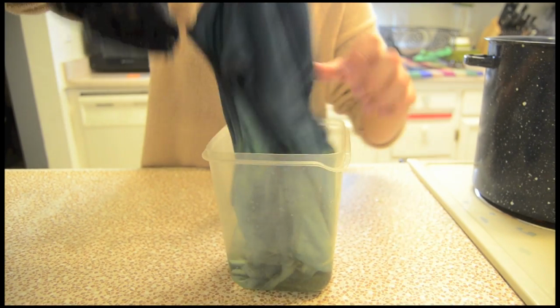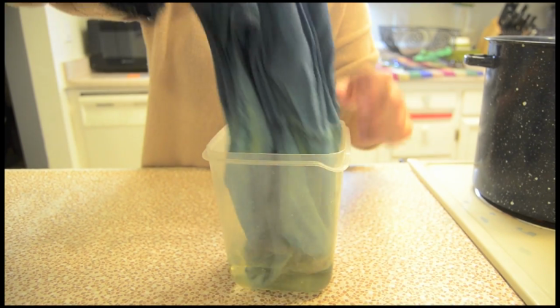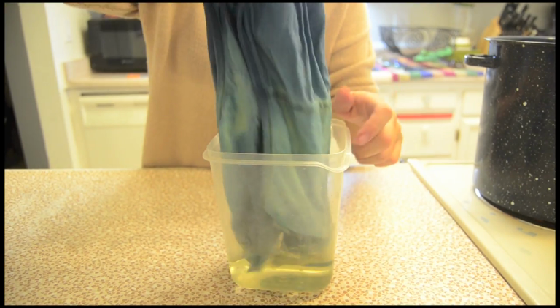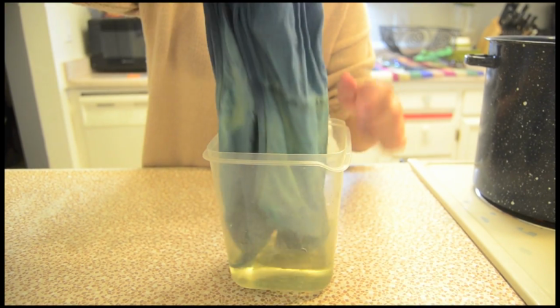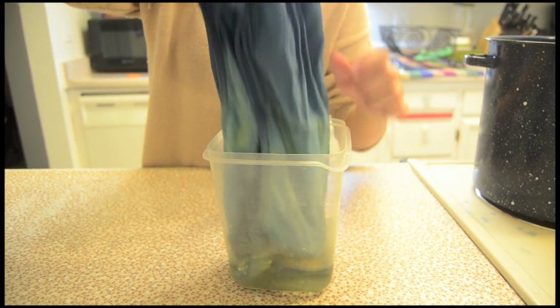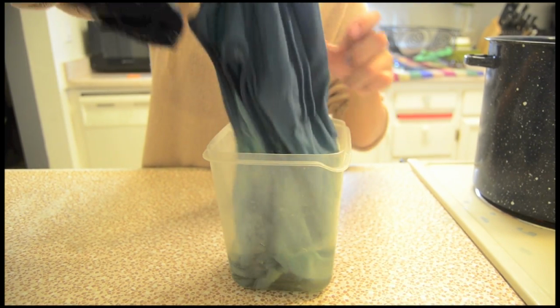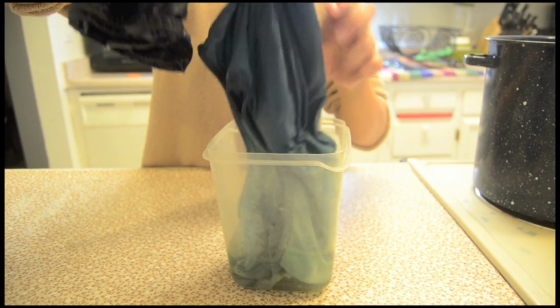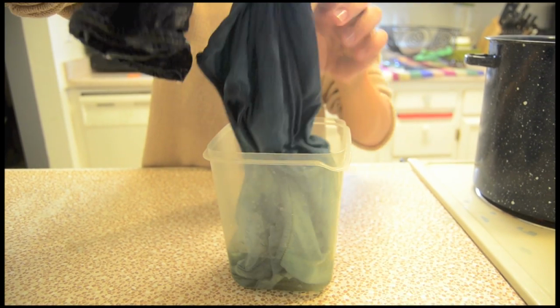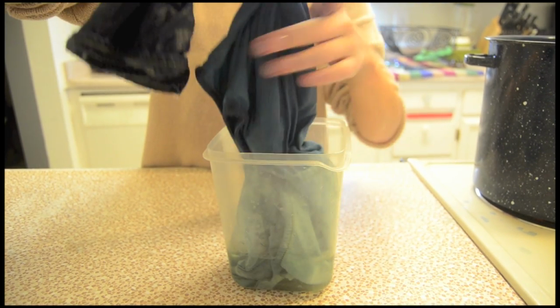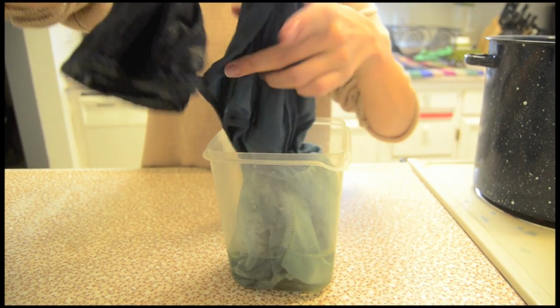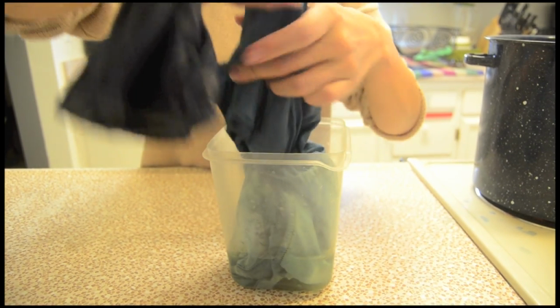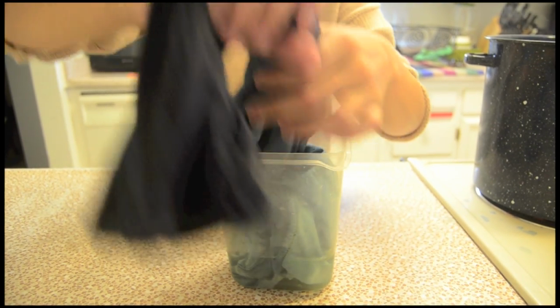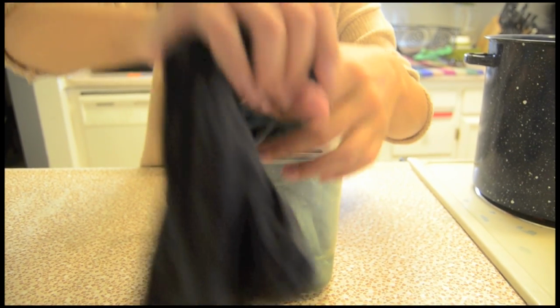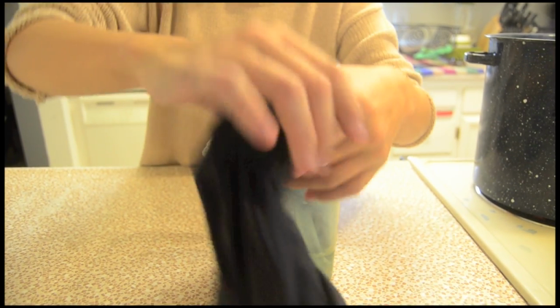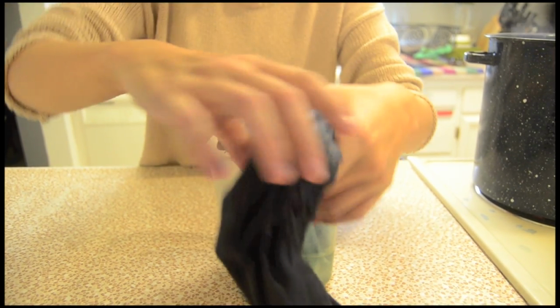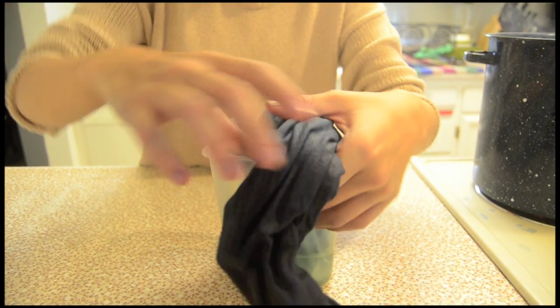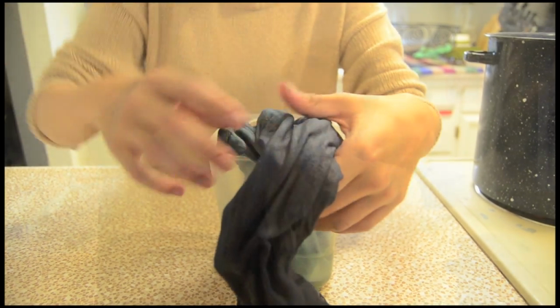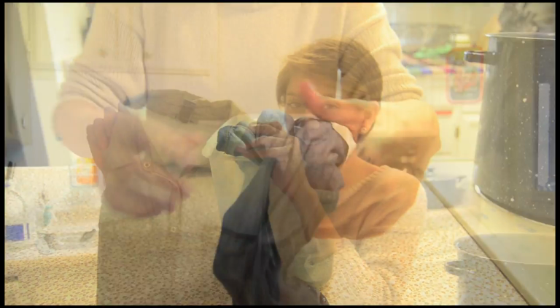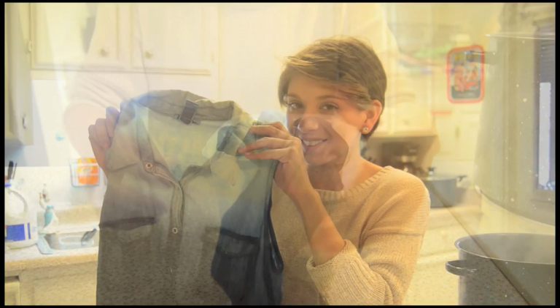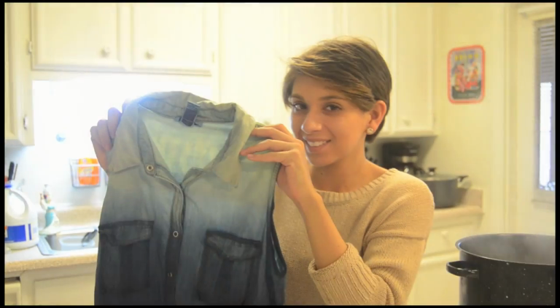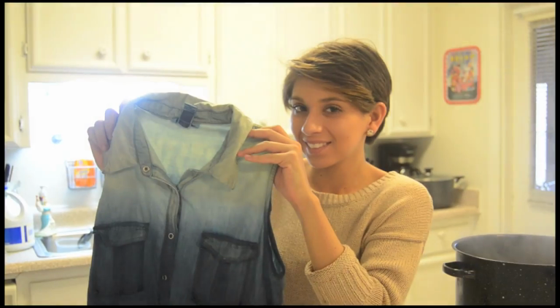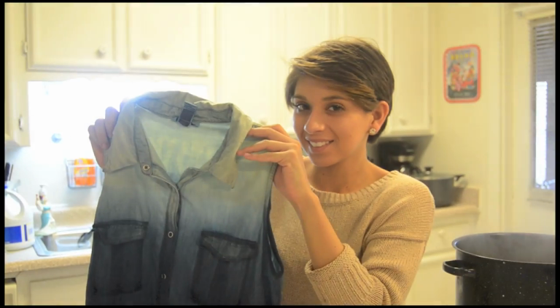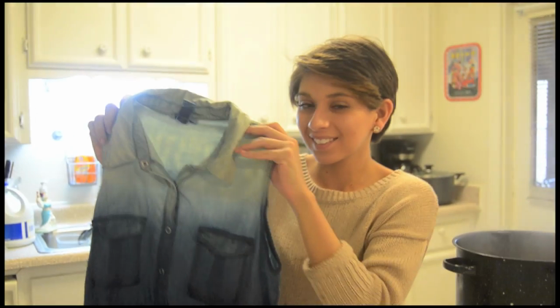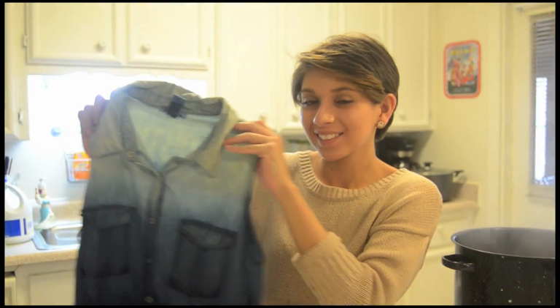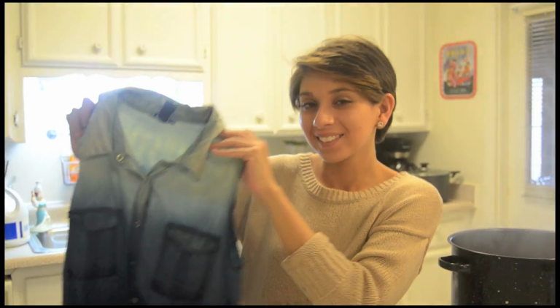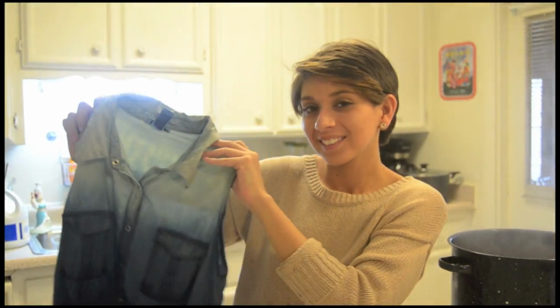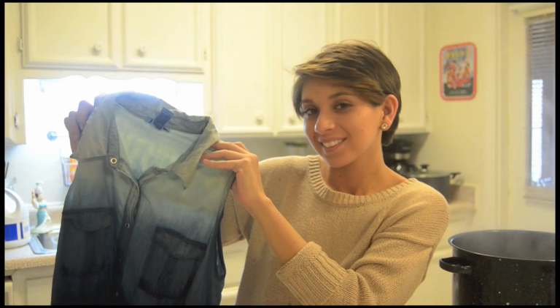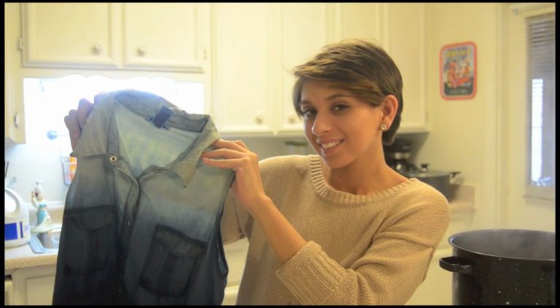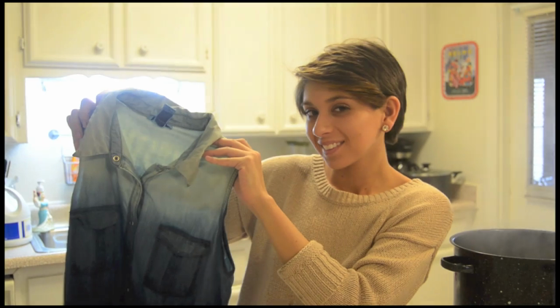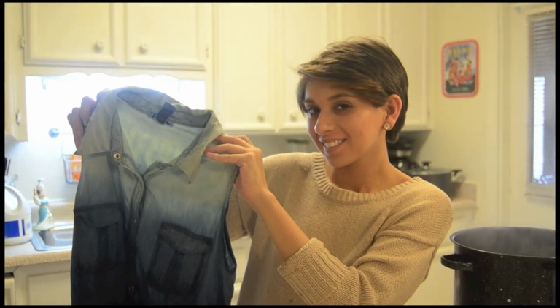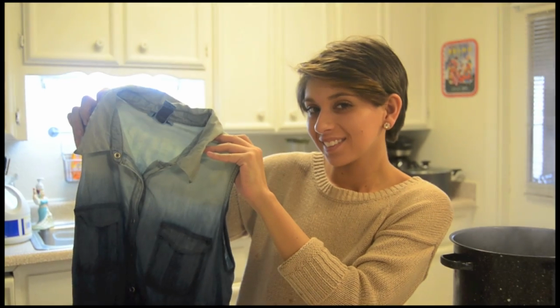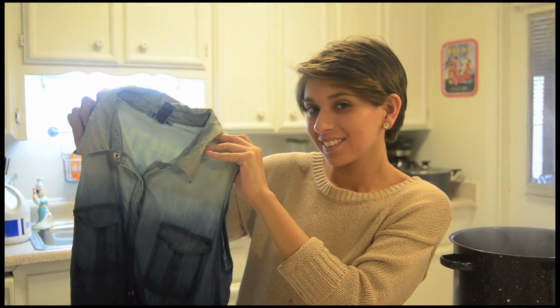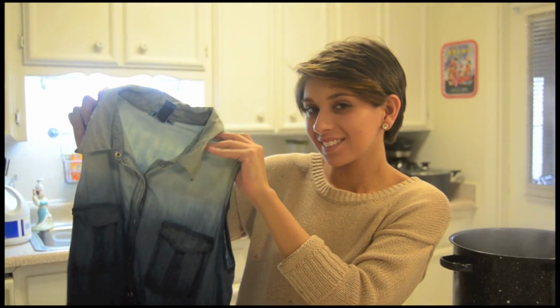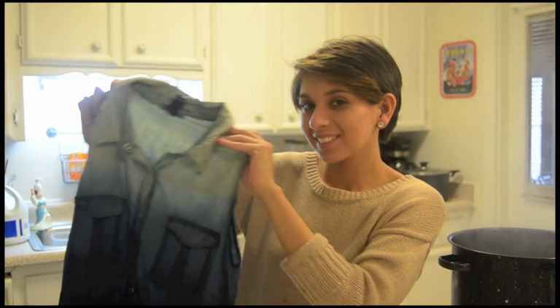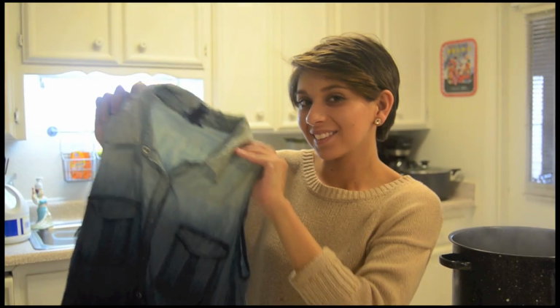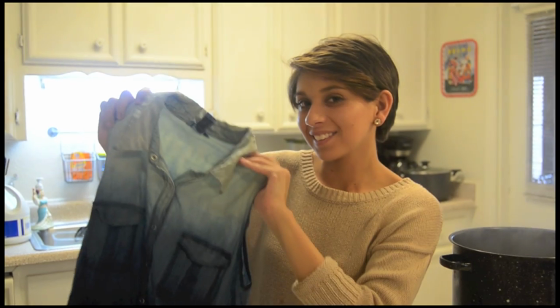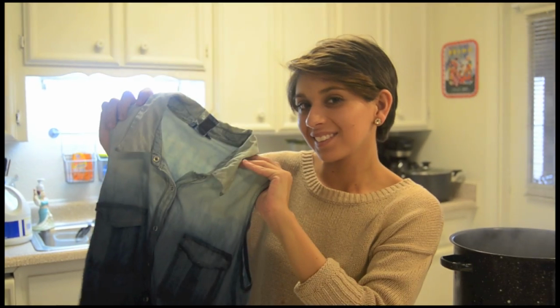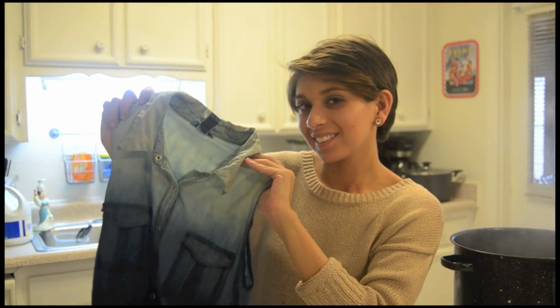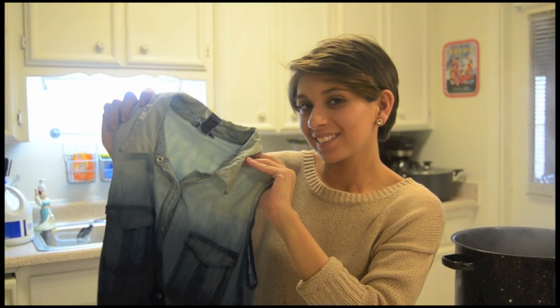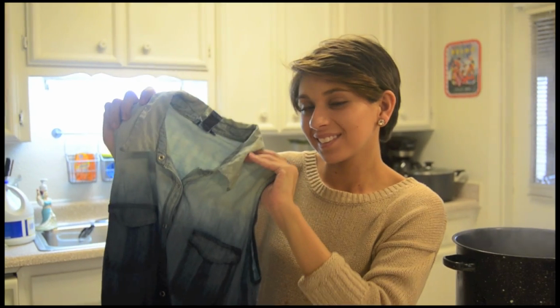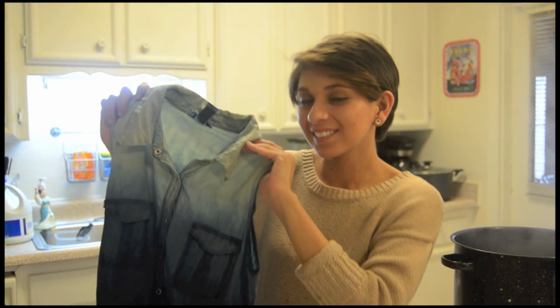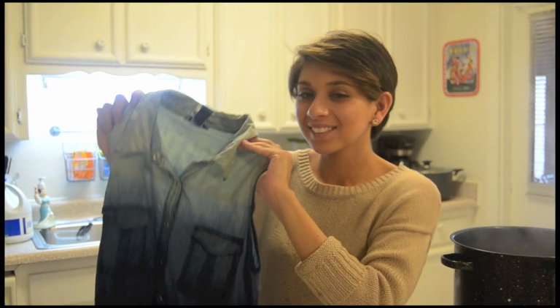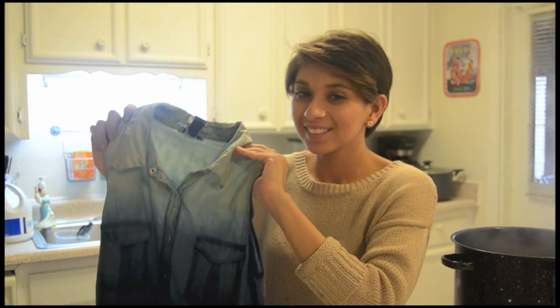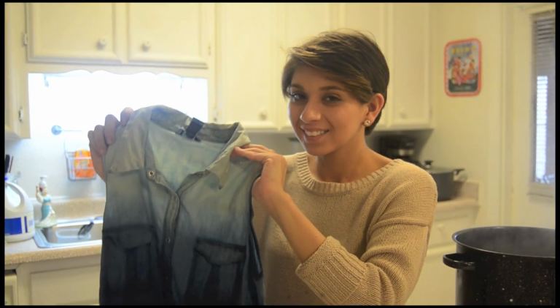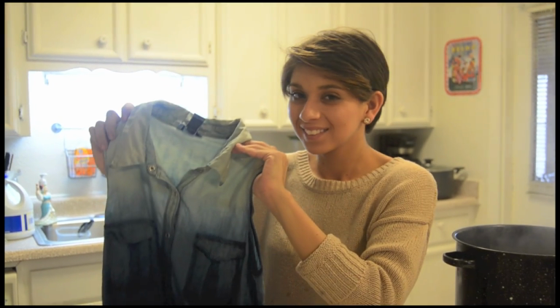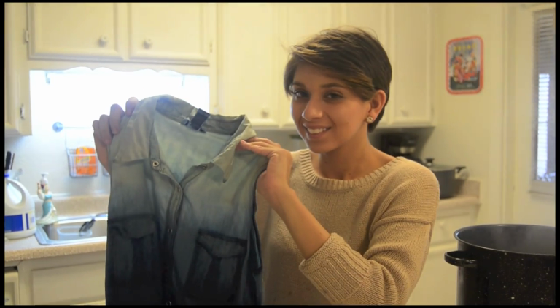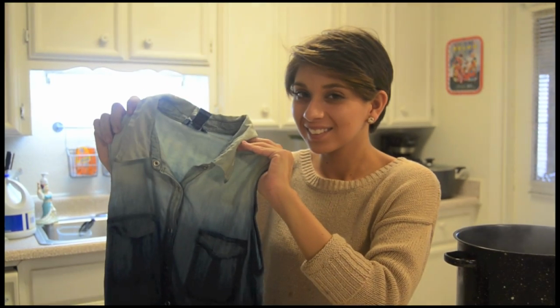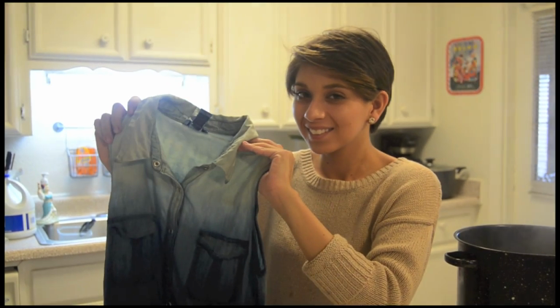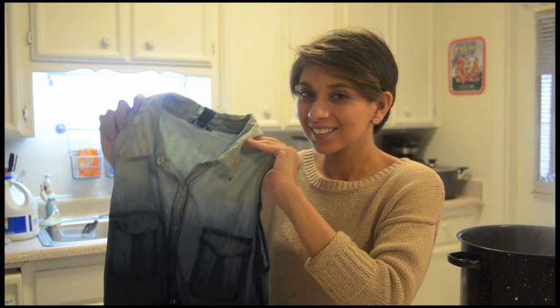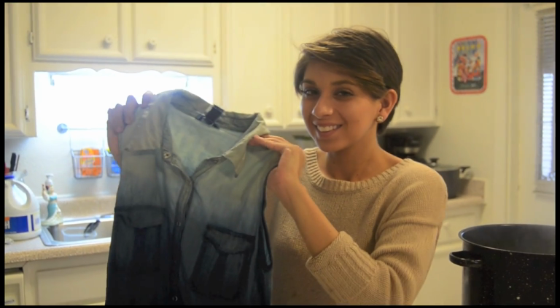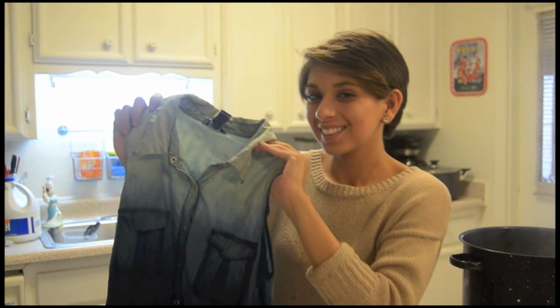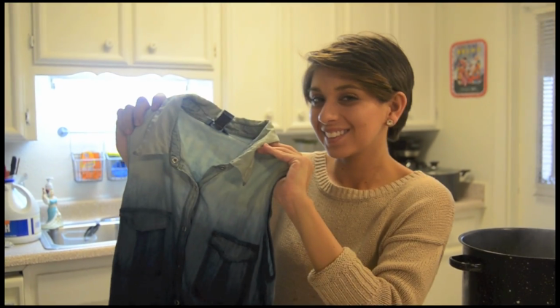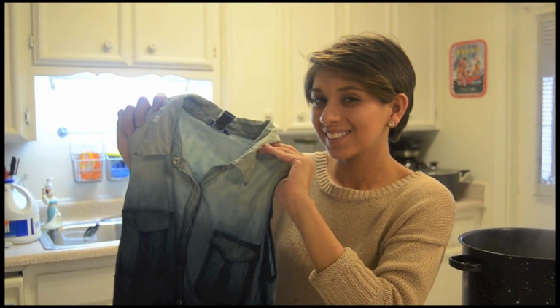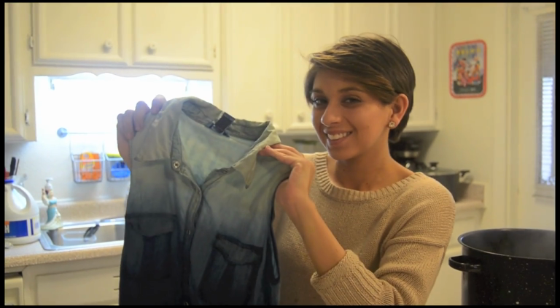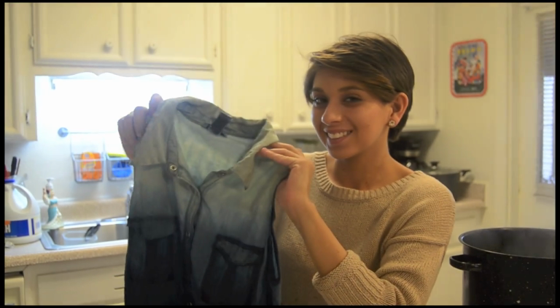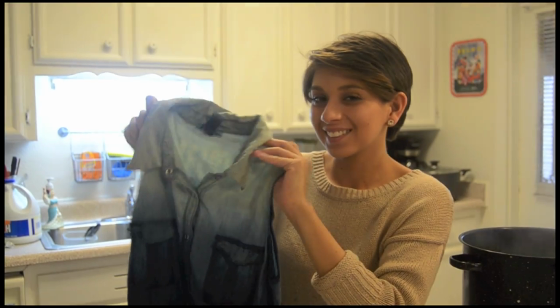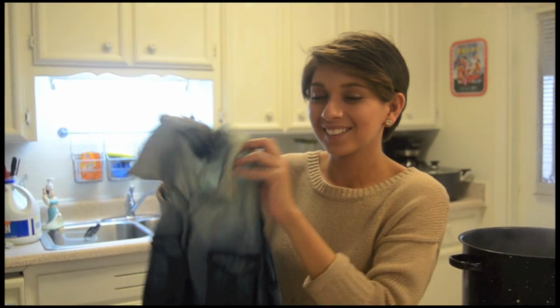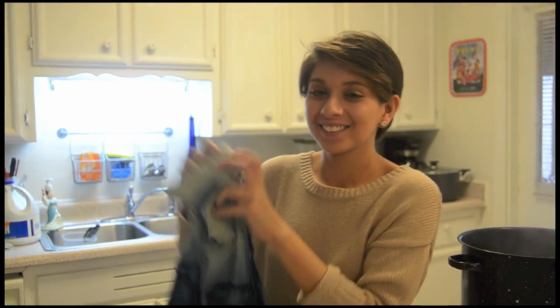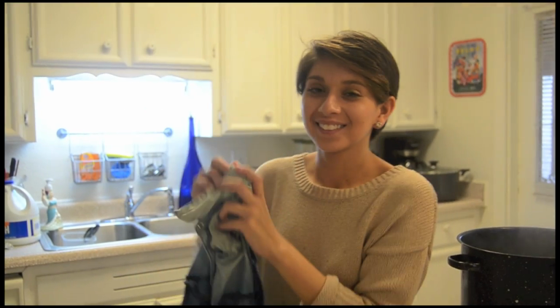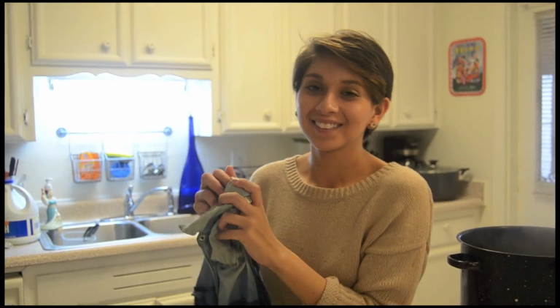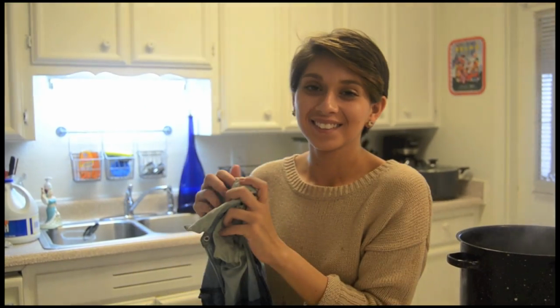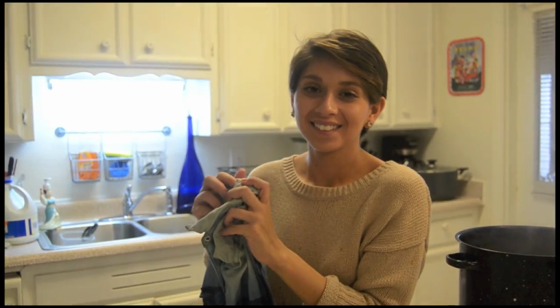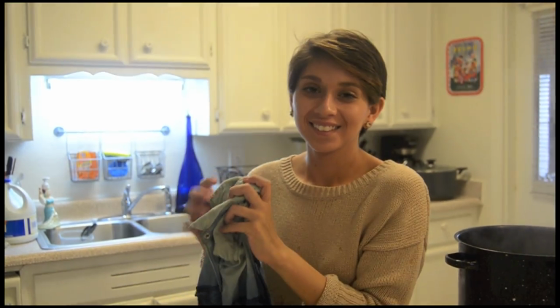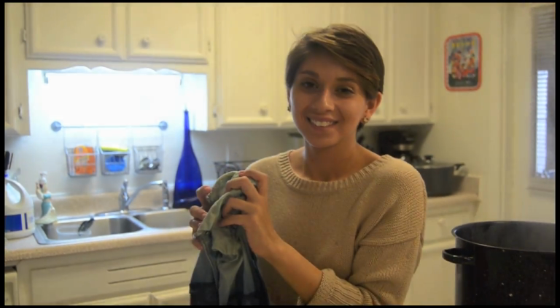feel it's light enough. And now you're done! Throw your shirt in the washer by itself, of course, and you'll be good to go.